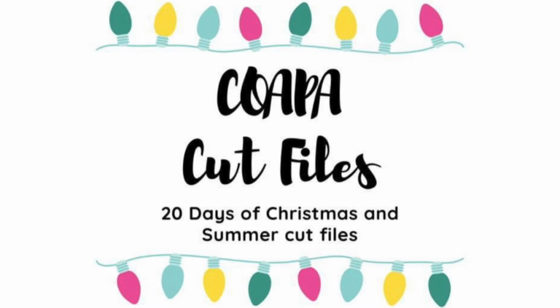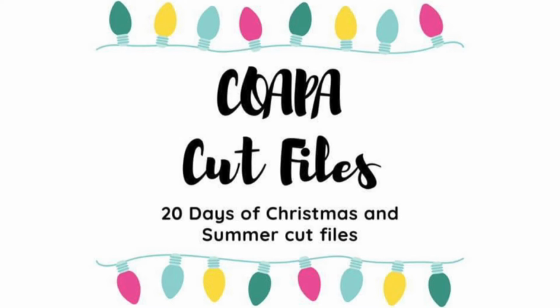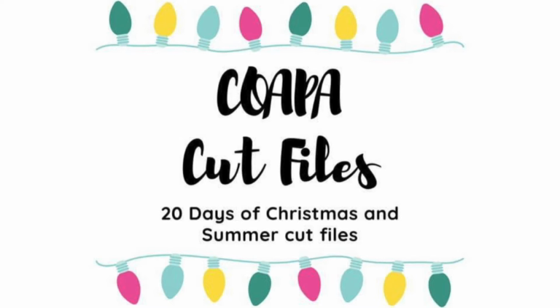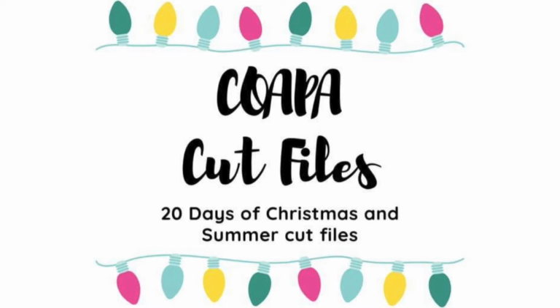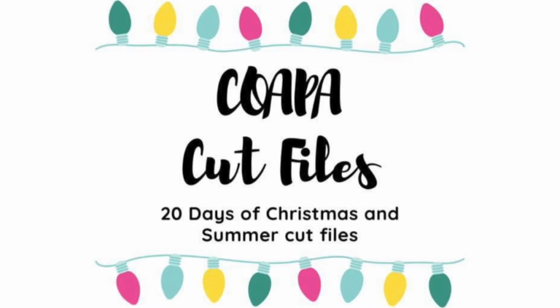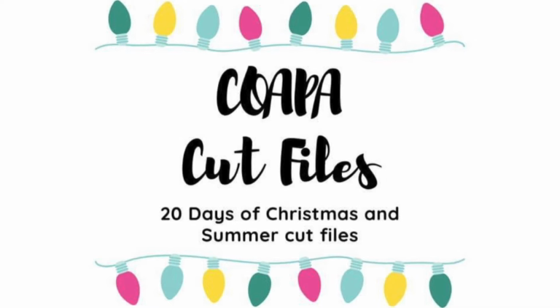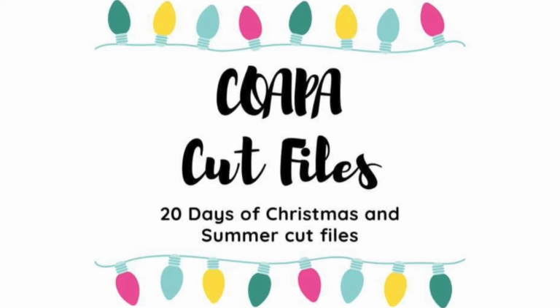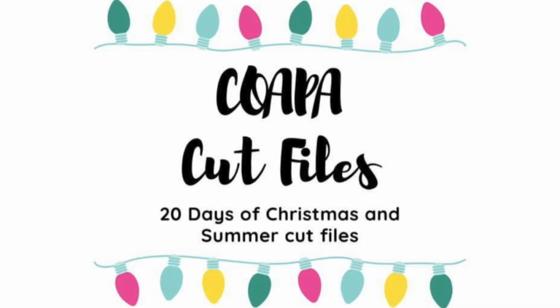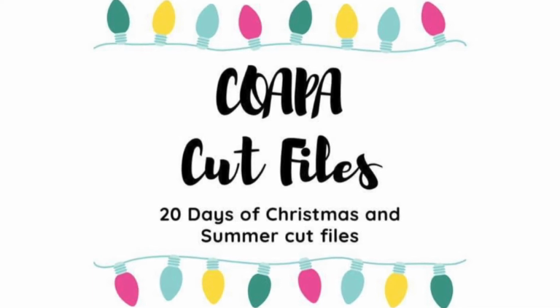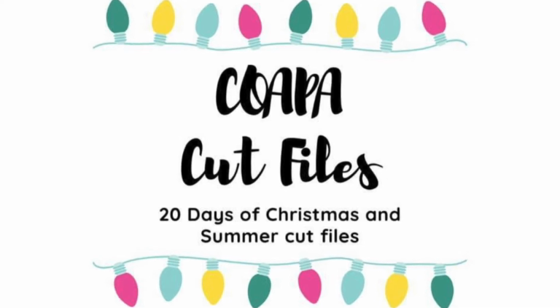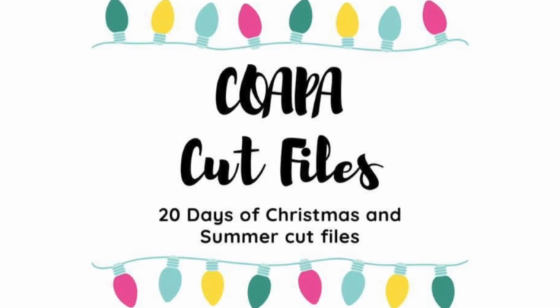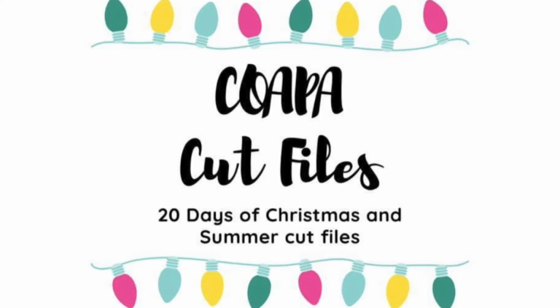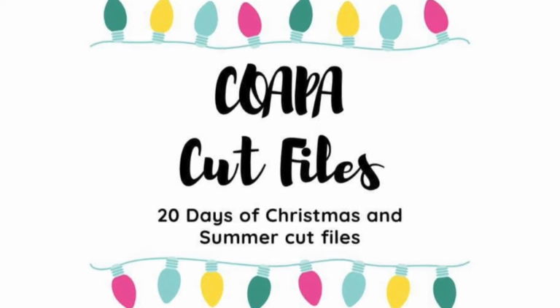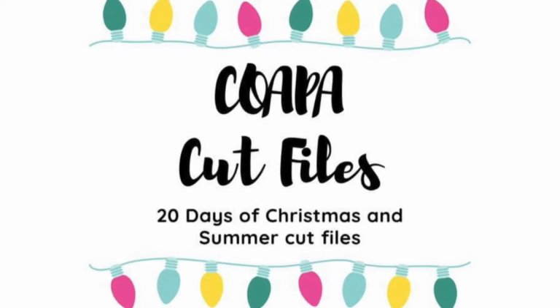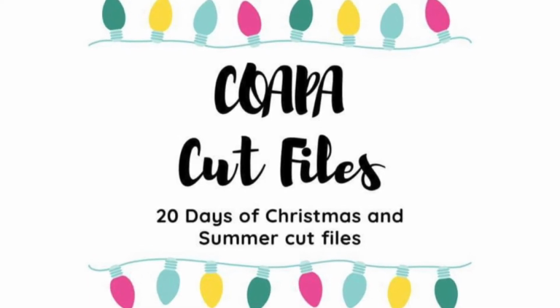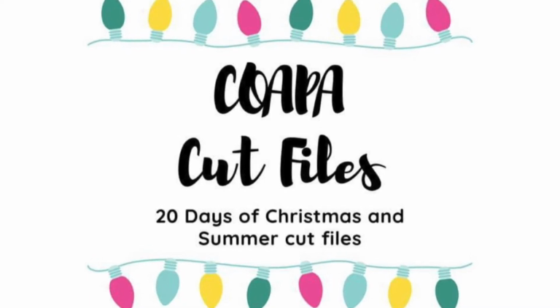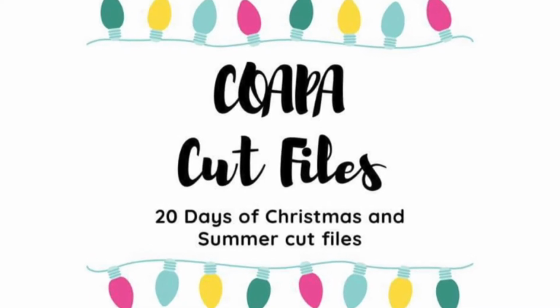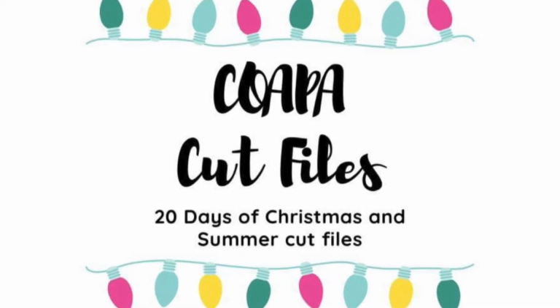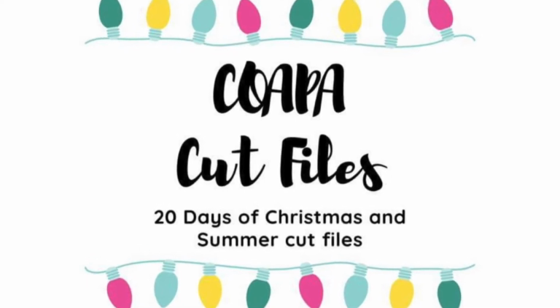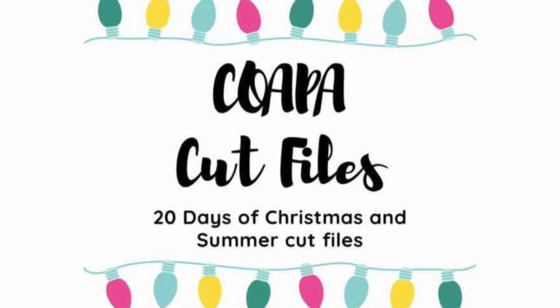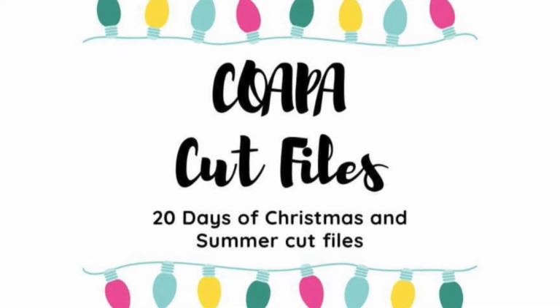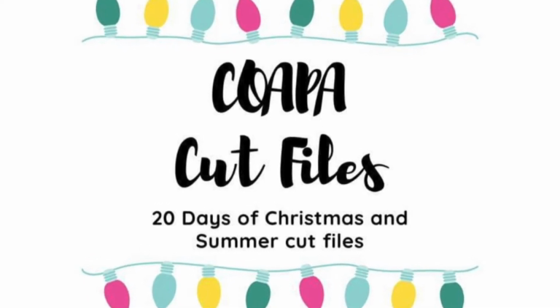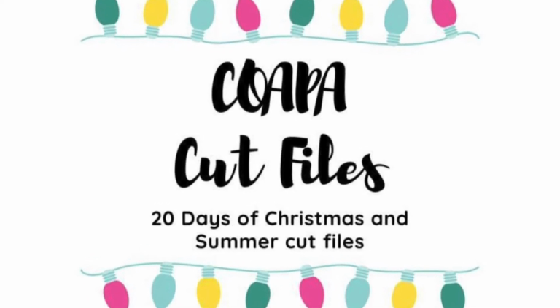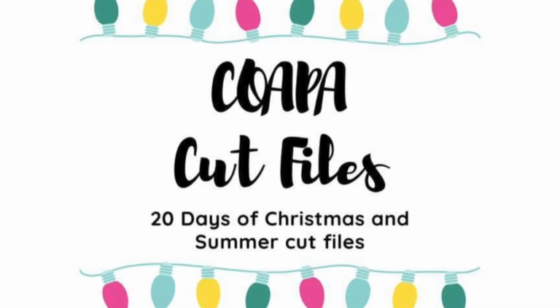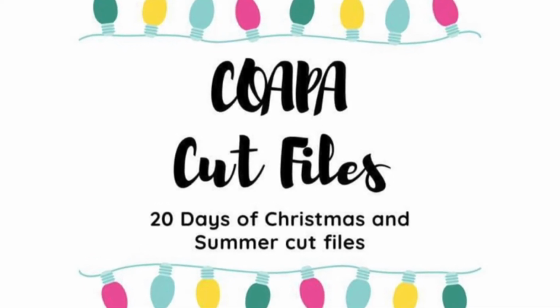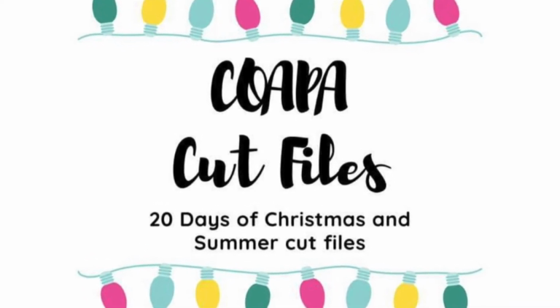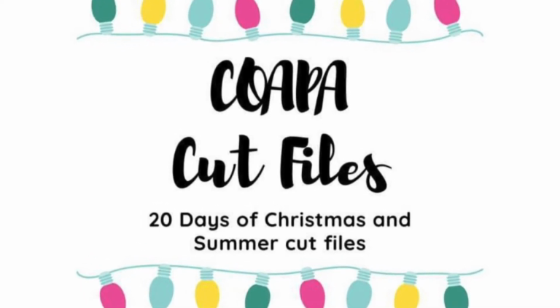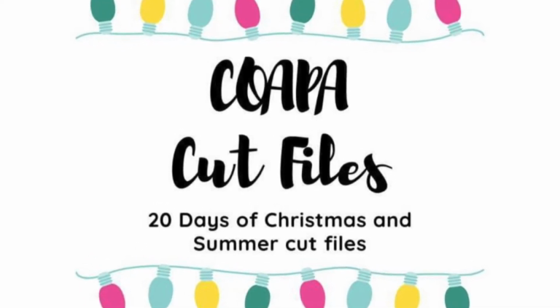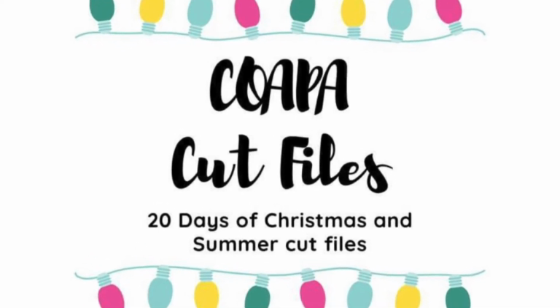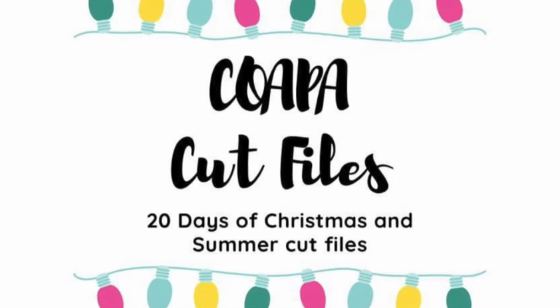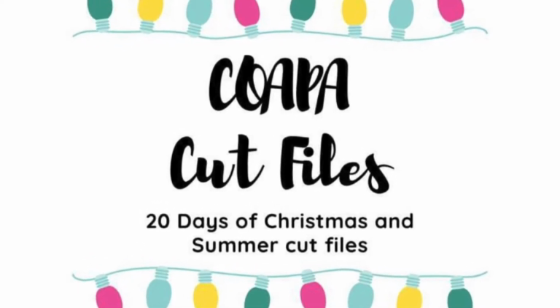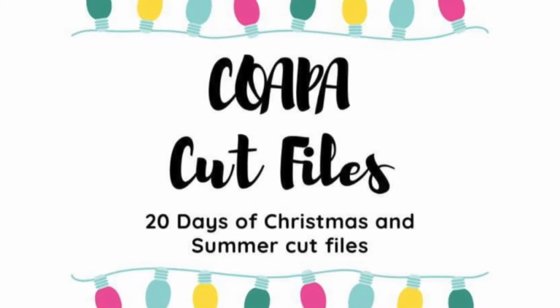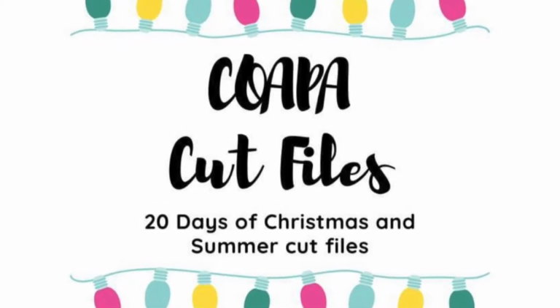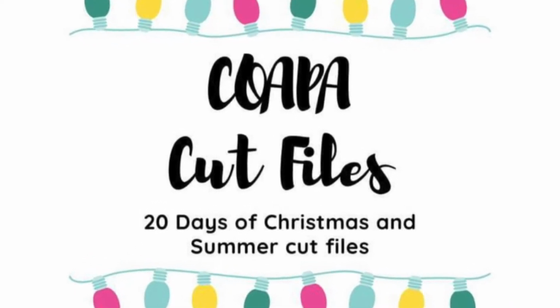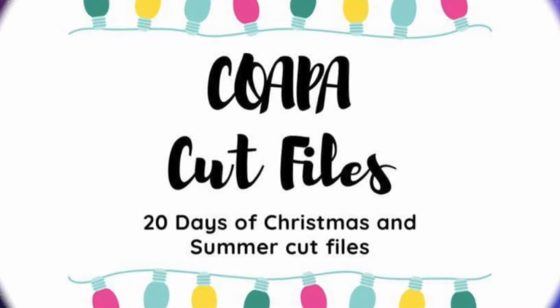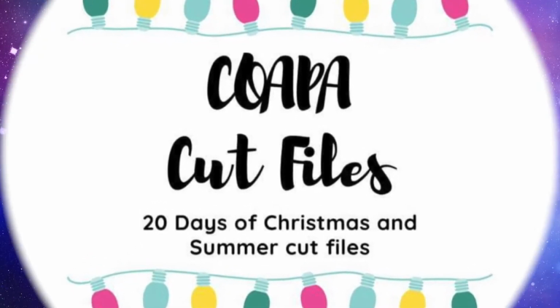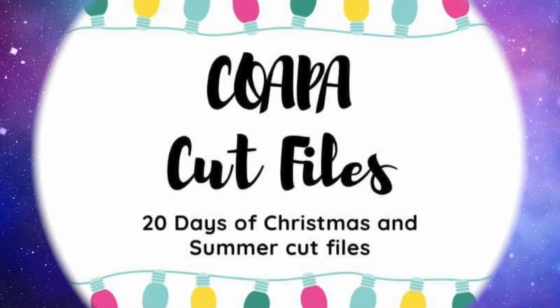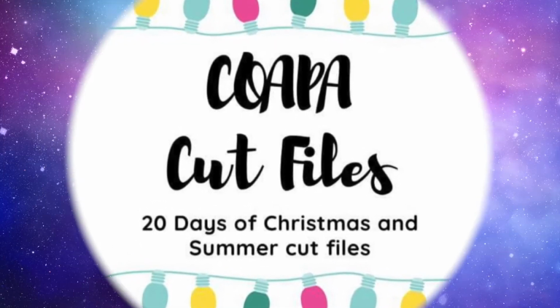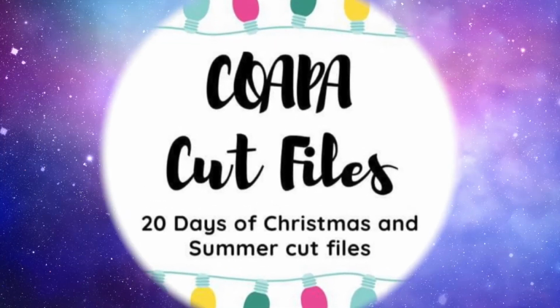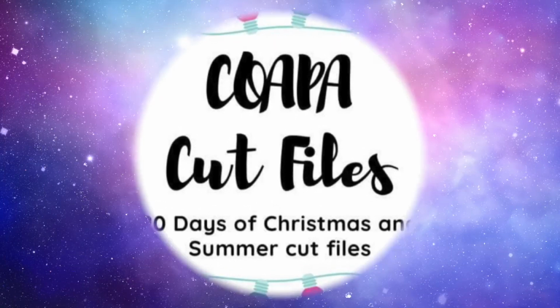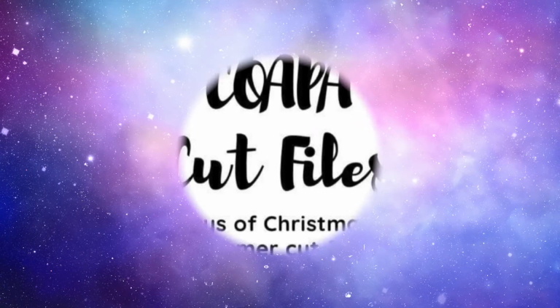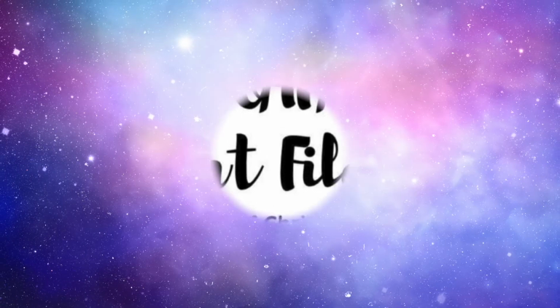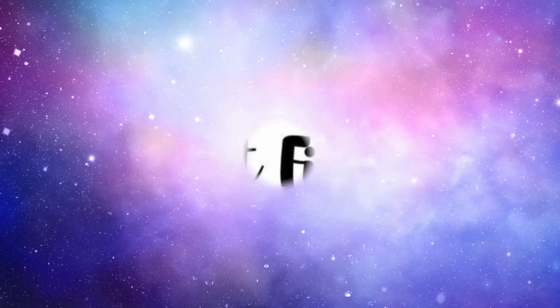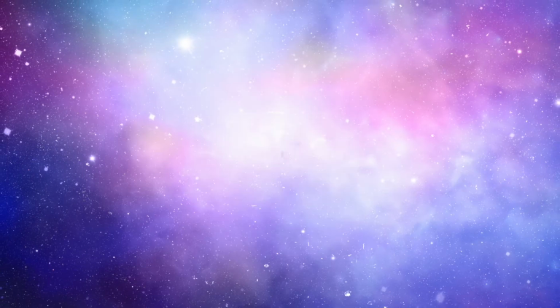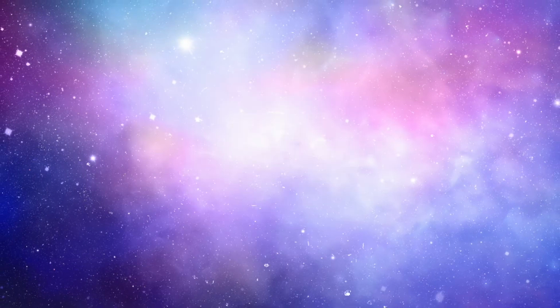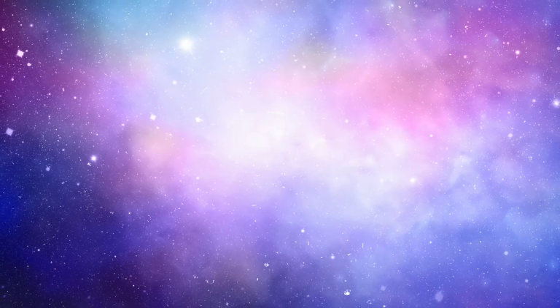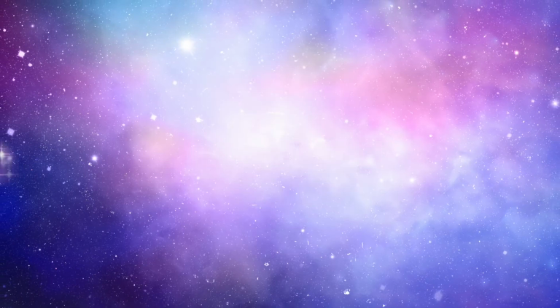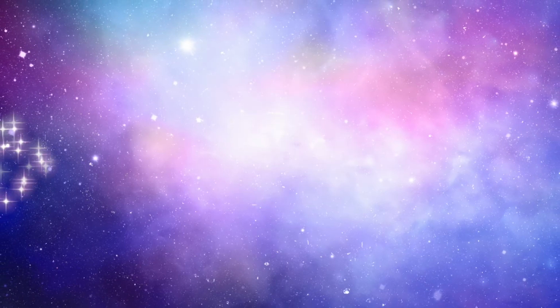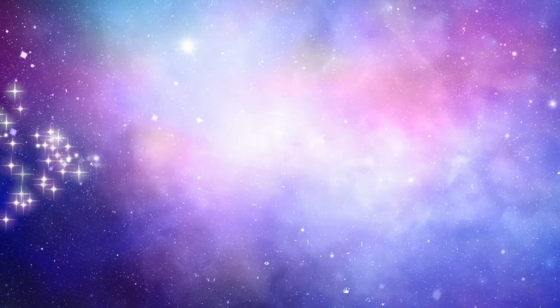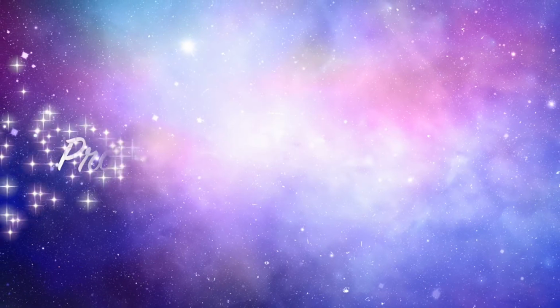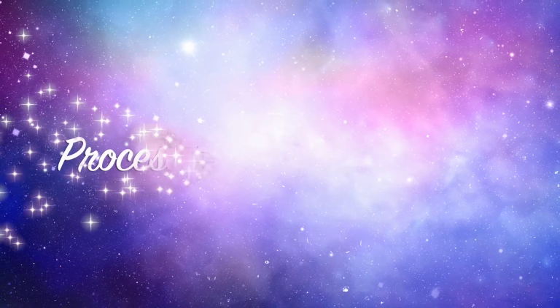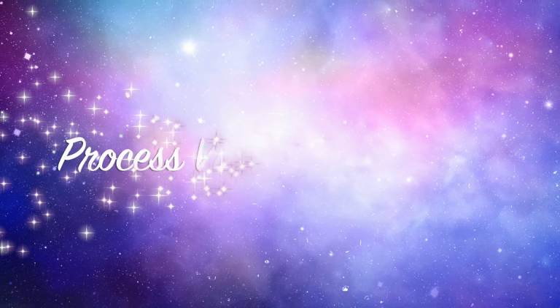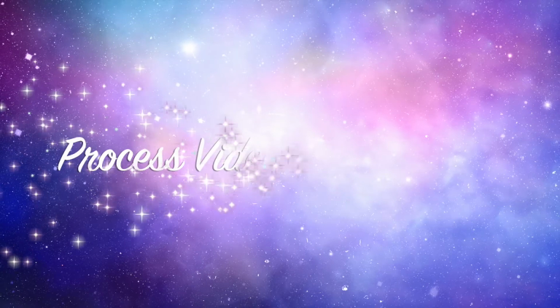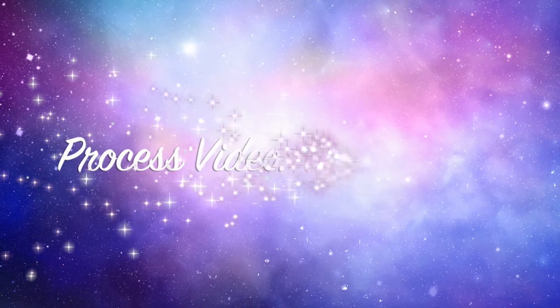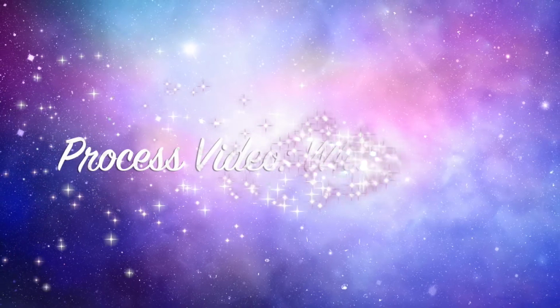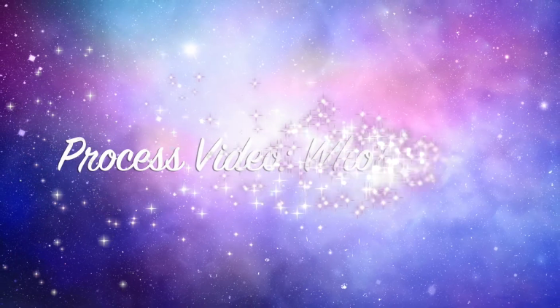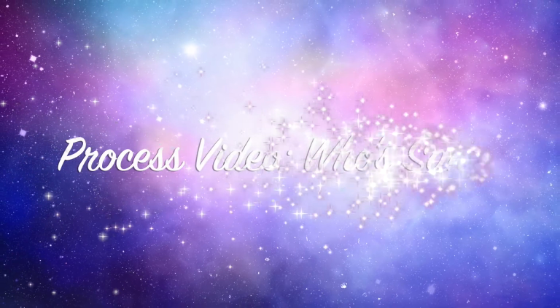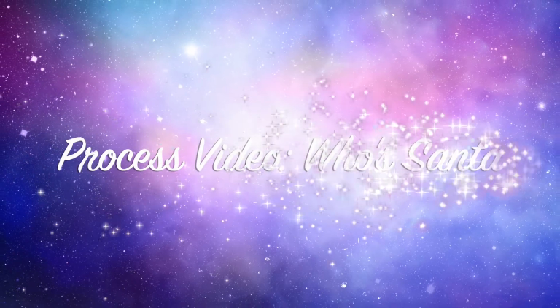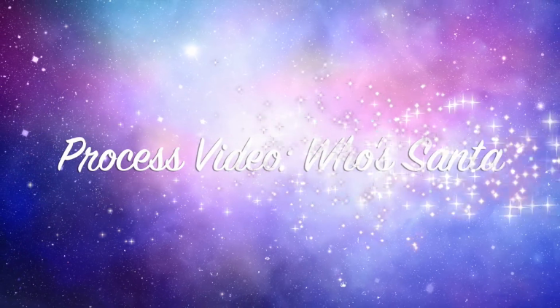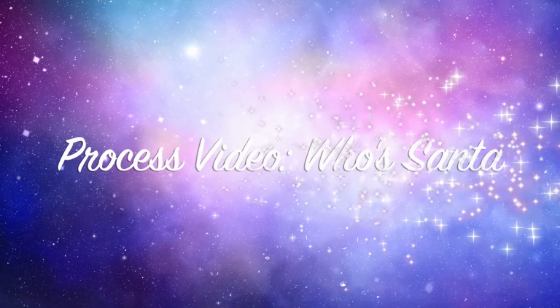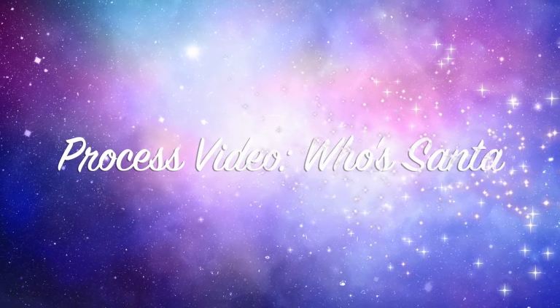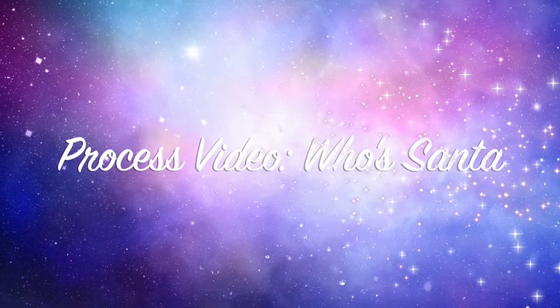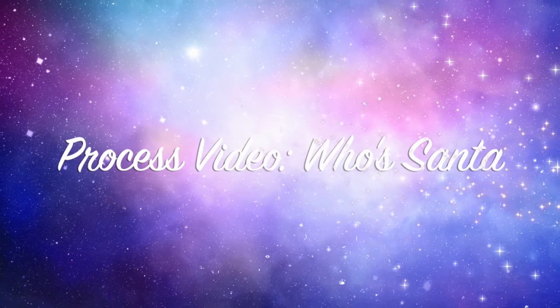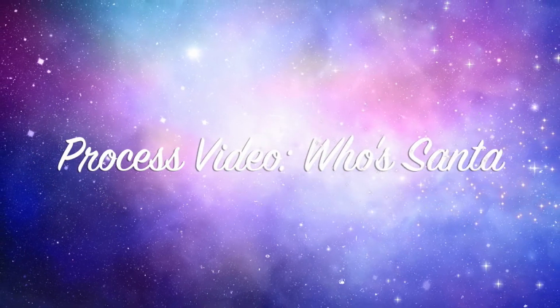Janet Fritz here for Galaxy Girl Creations. Welcome to my channel and welcome to another day of Confessions of a Paper Addict's 20 Days of Cut Files.